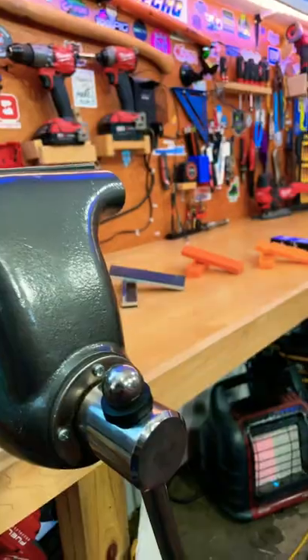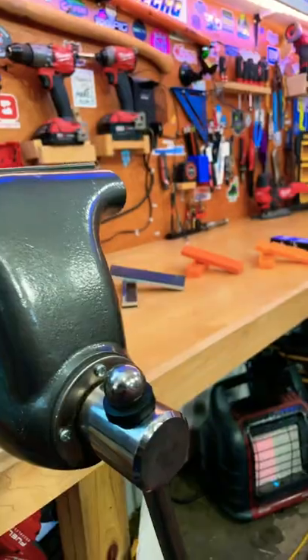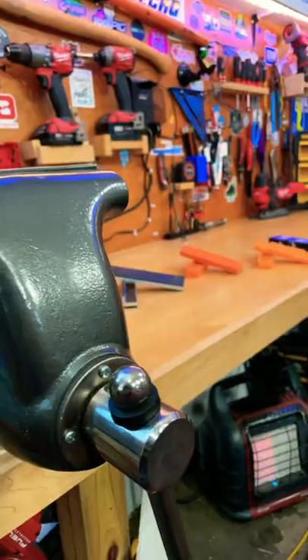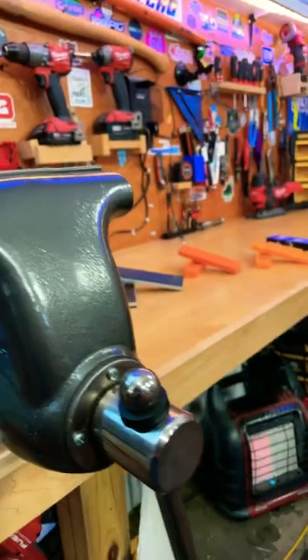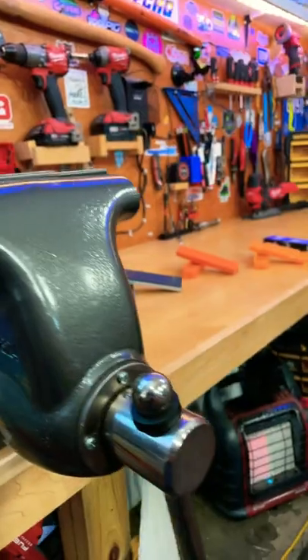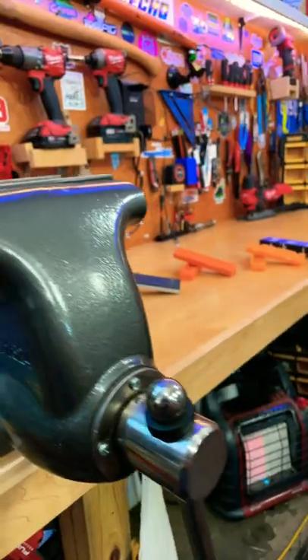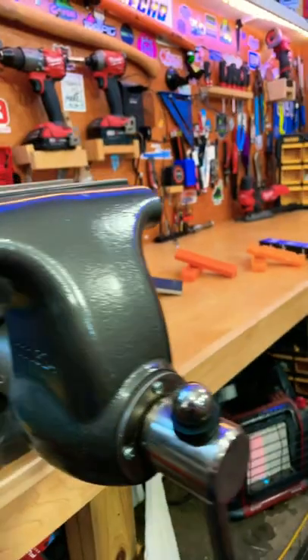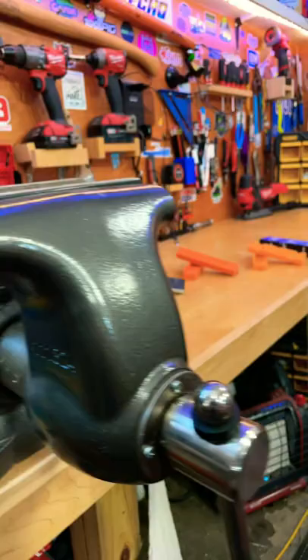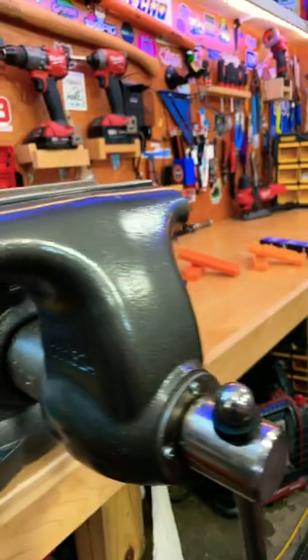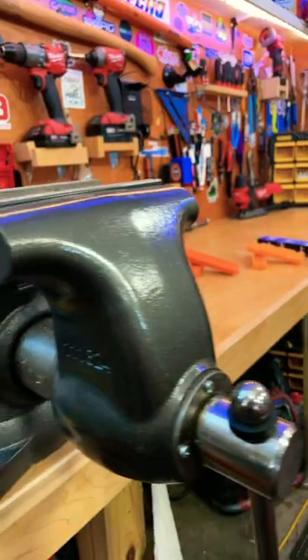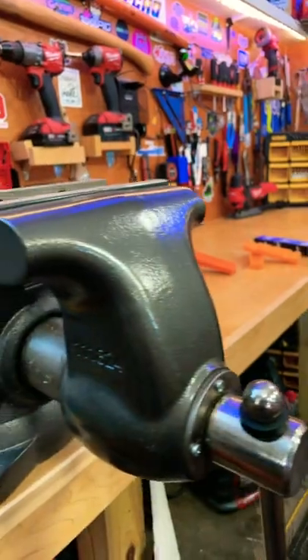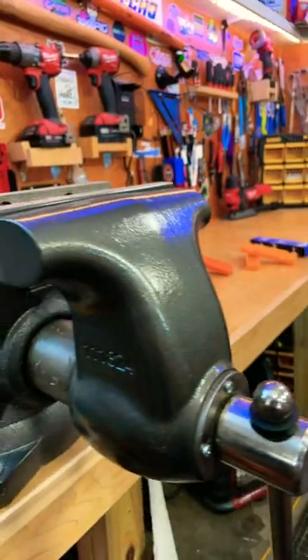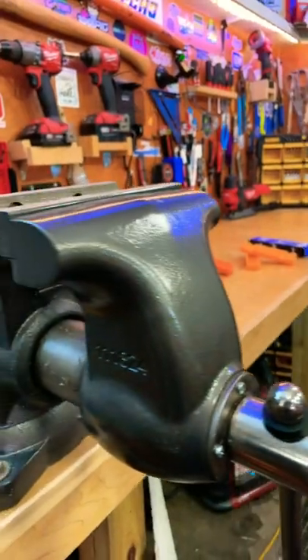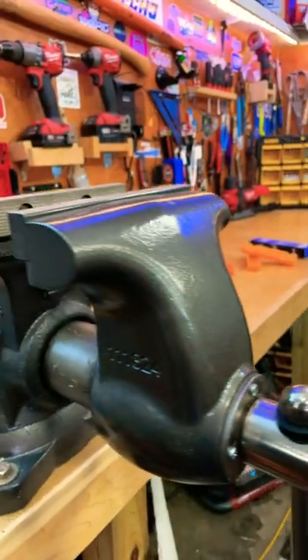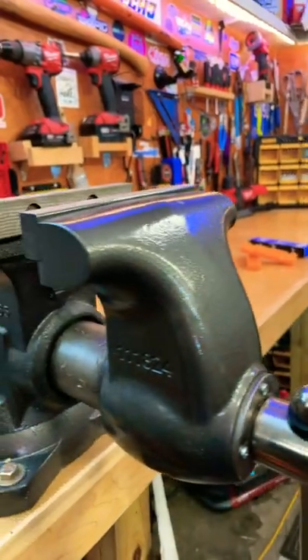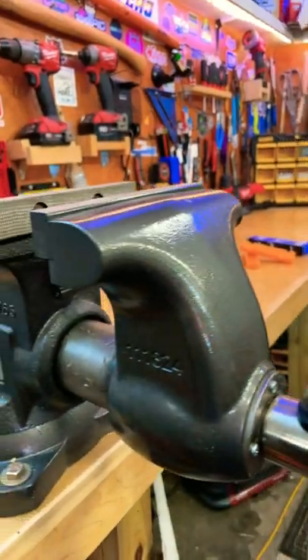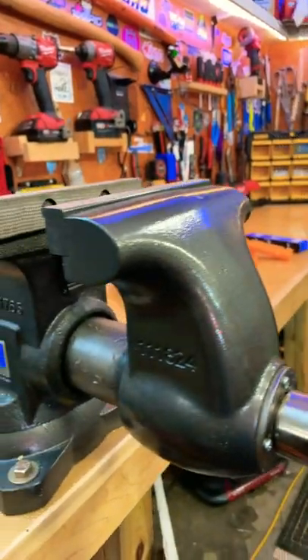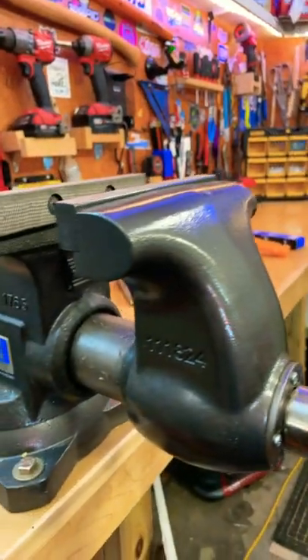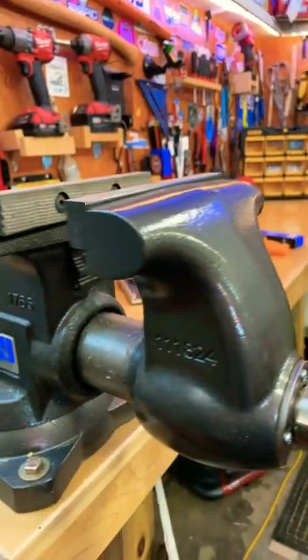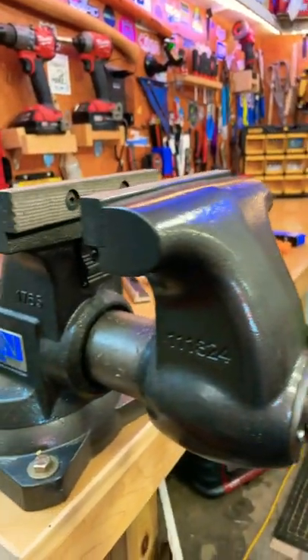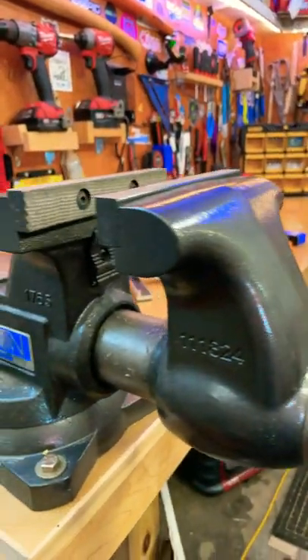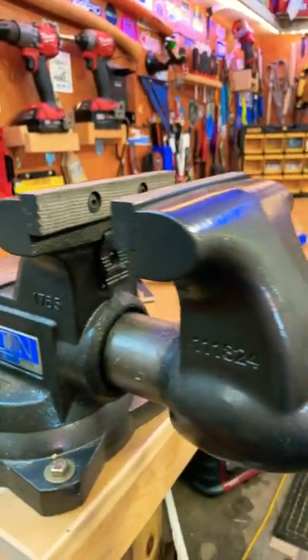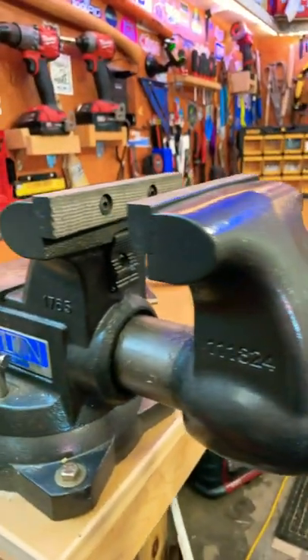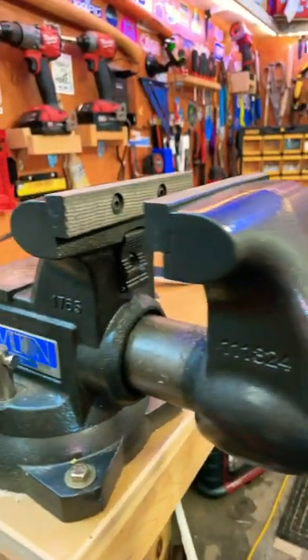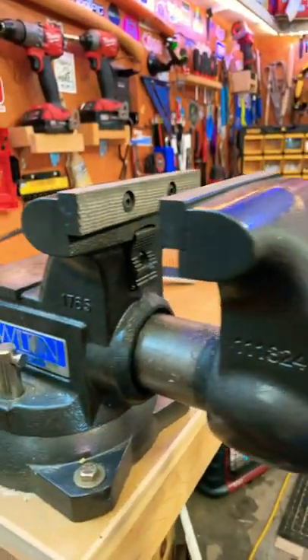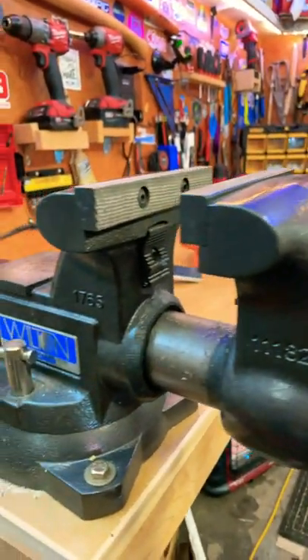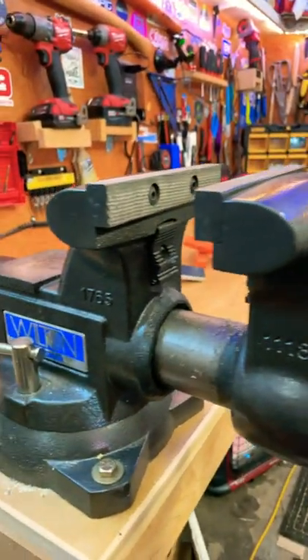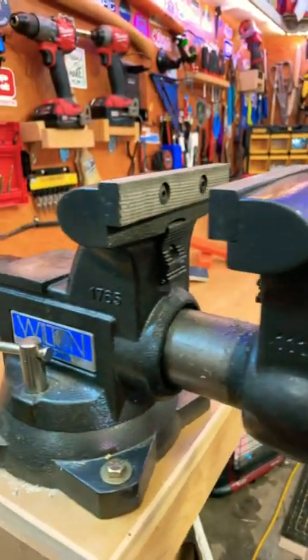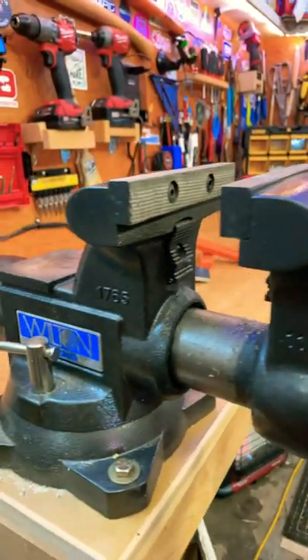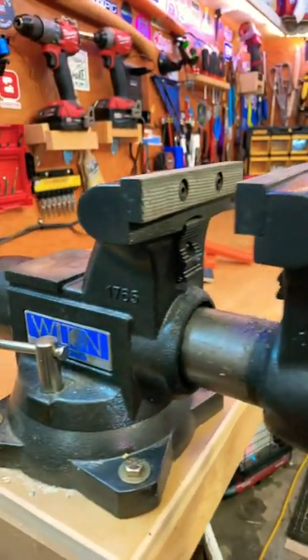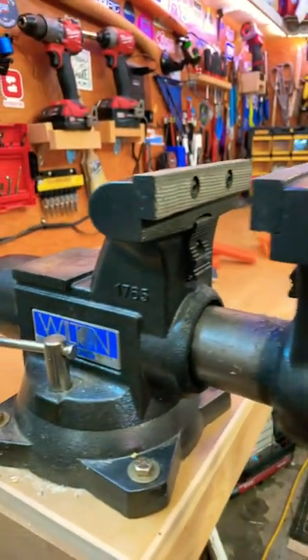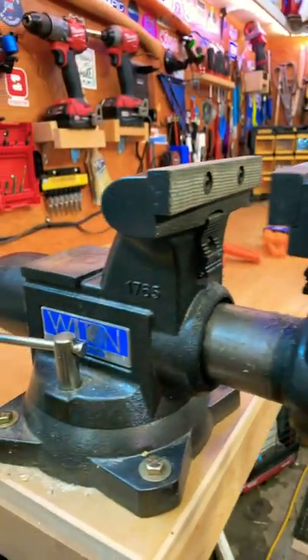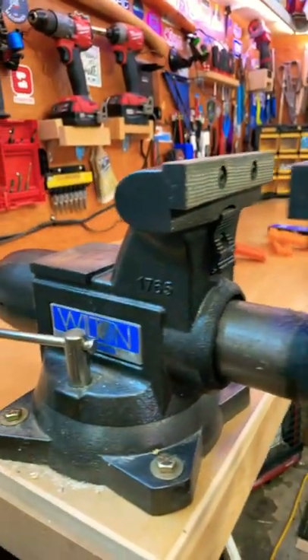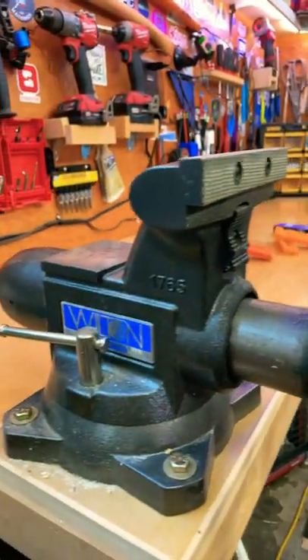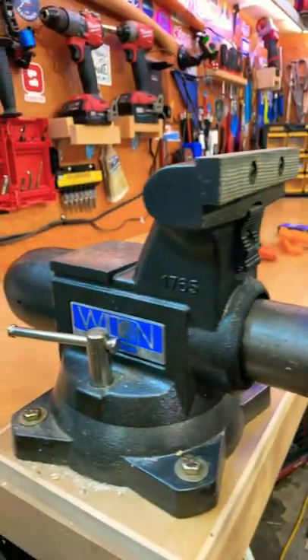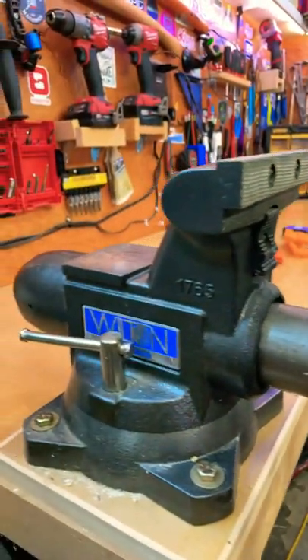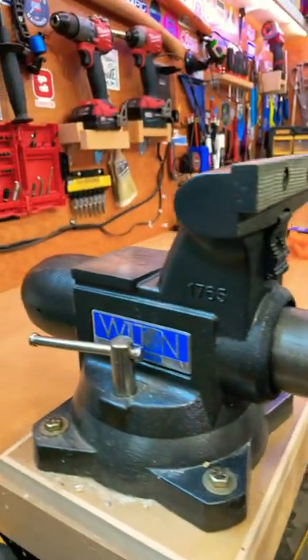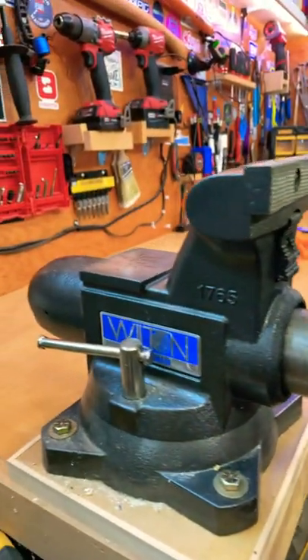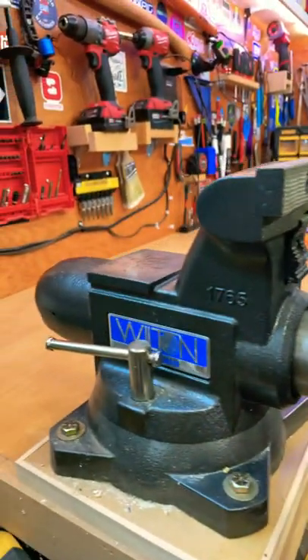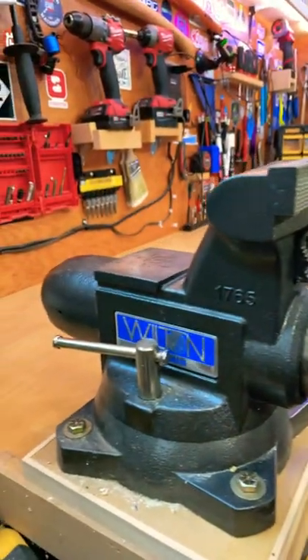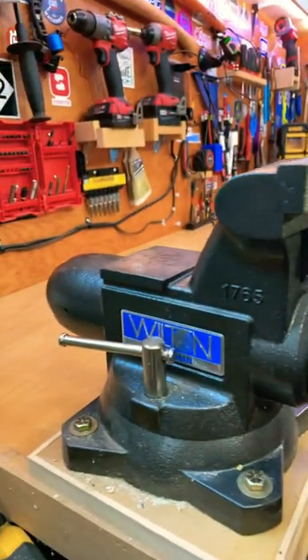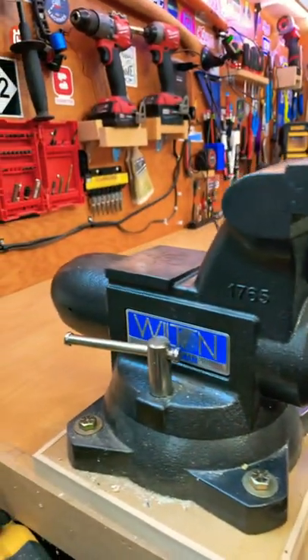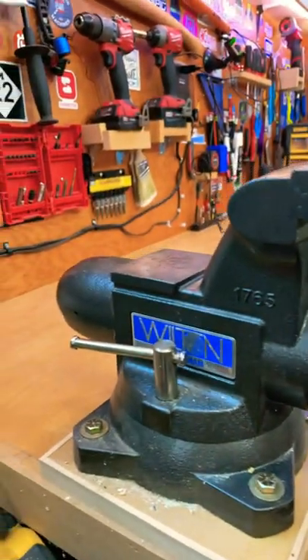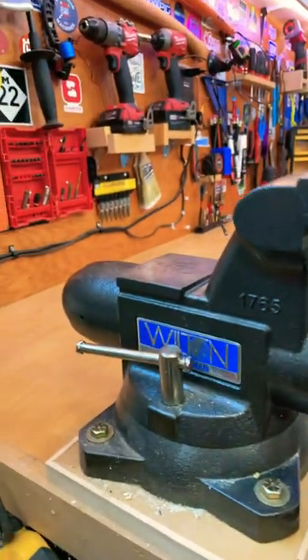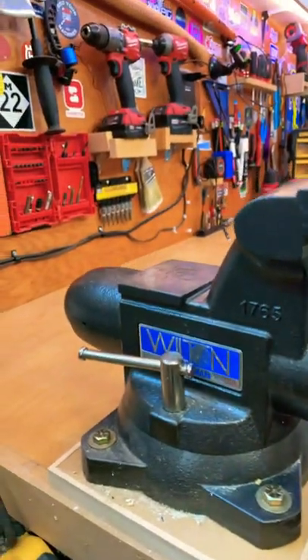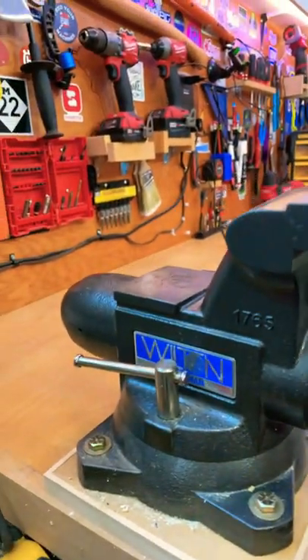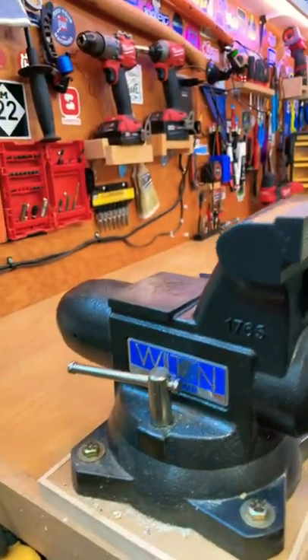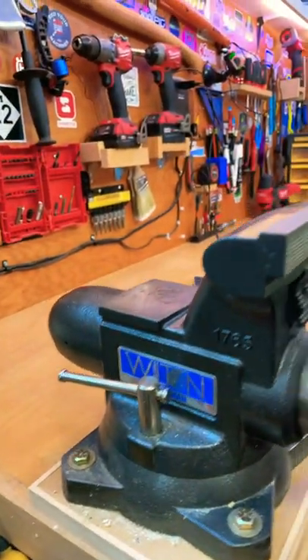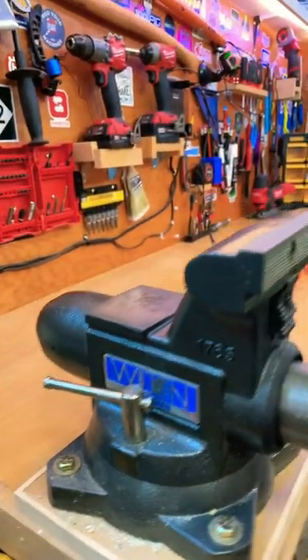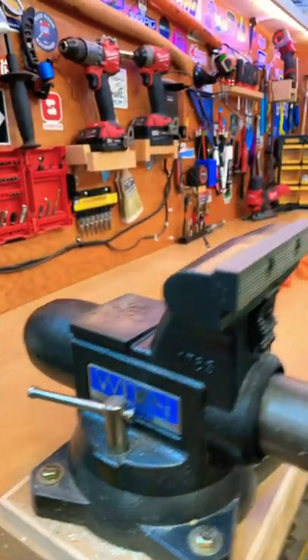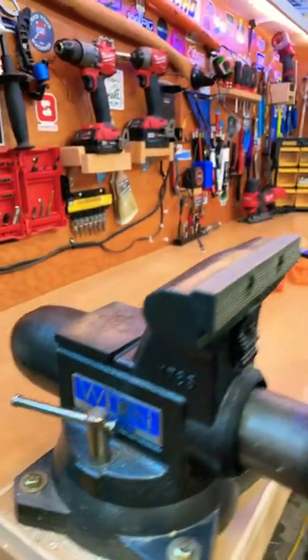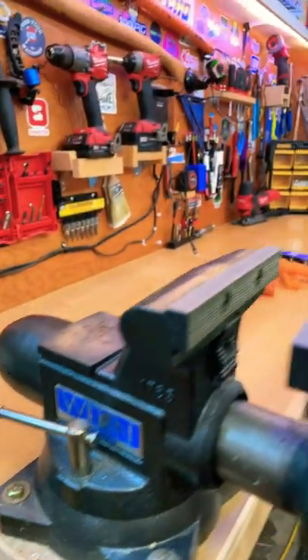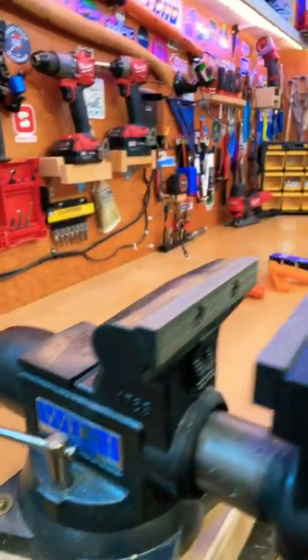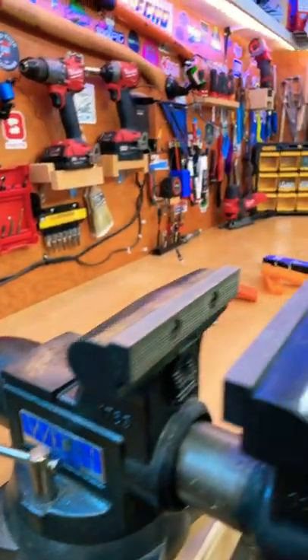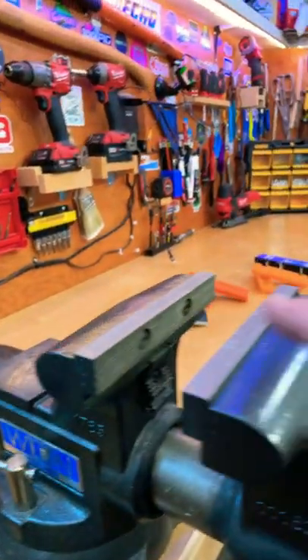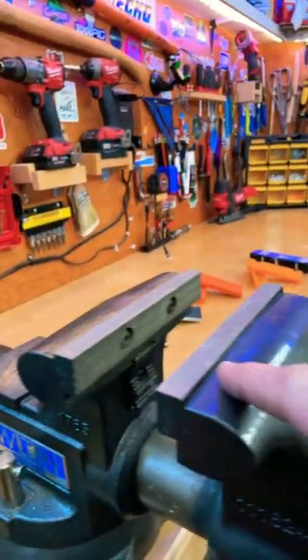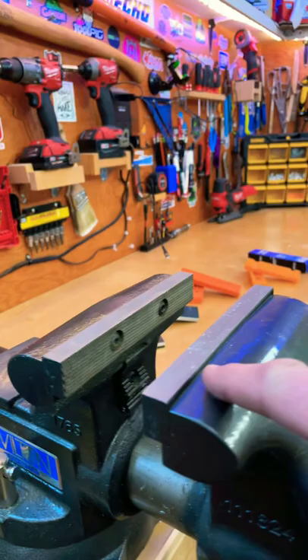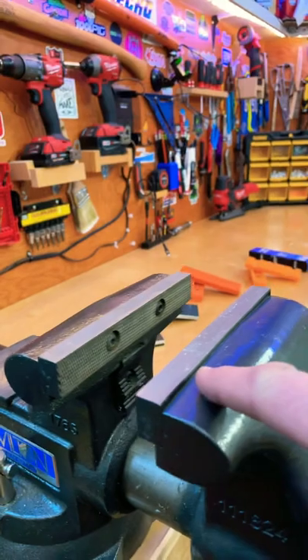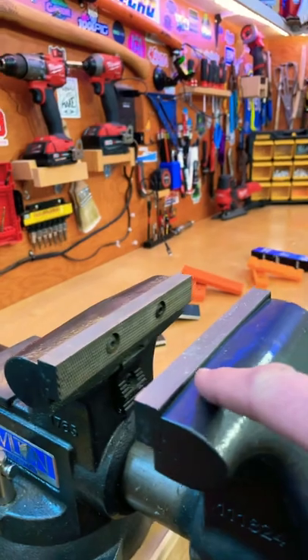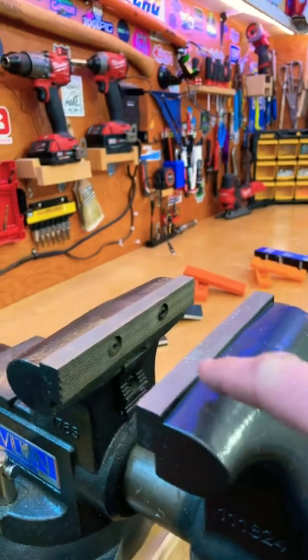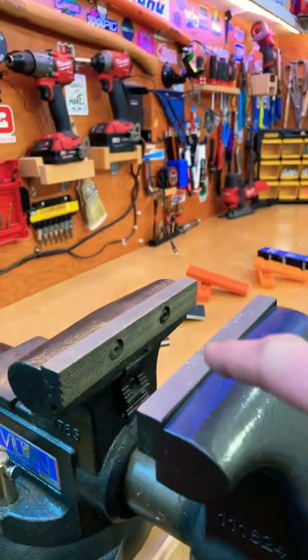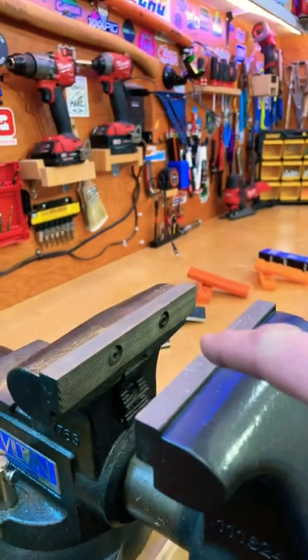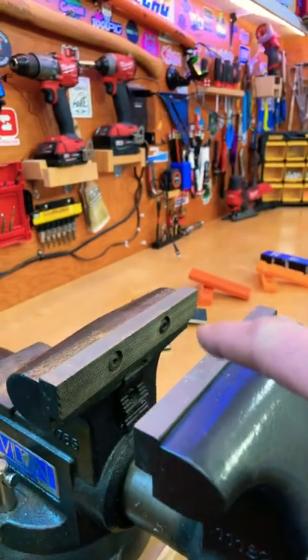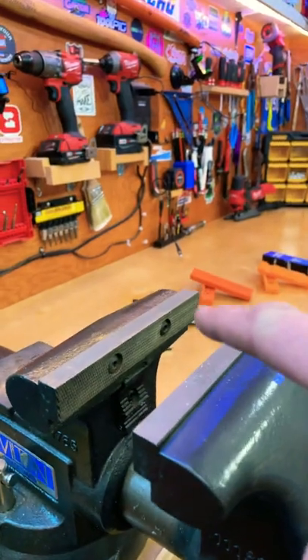I just want to show you real quick — this is my bench vise. It's a Wilton Tradesman XC bullet style vise, six and a half inch.